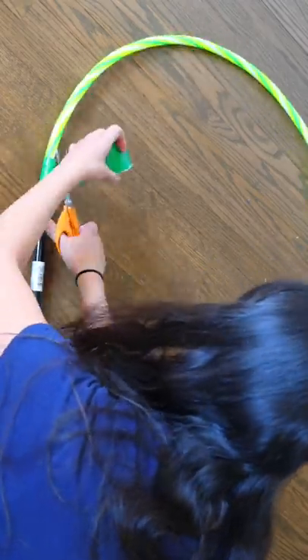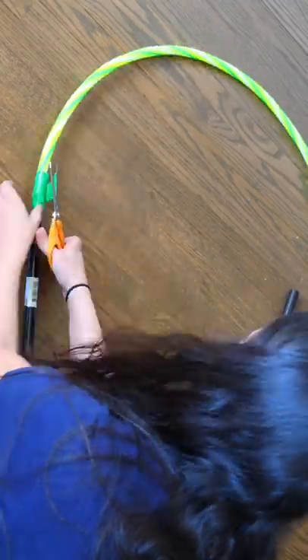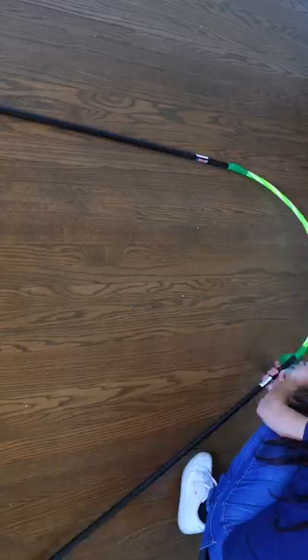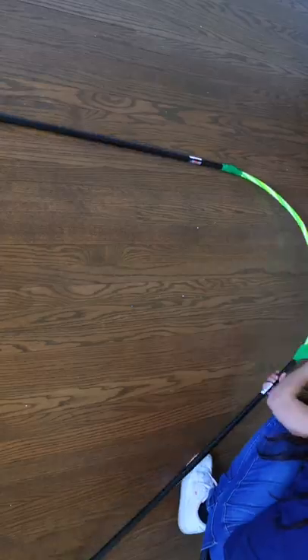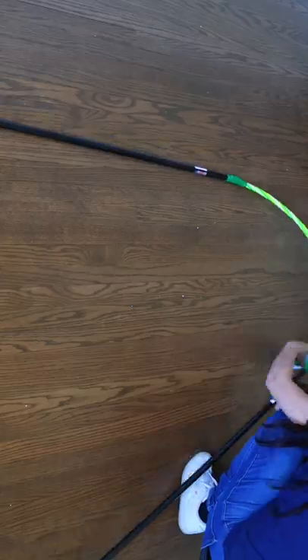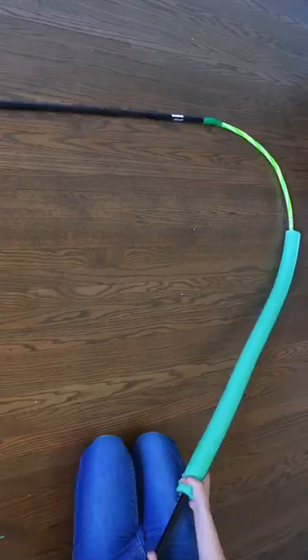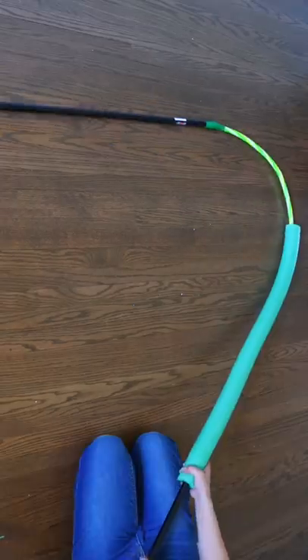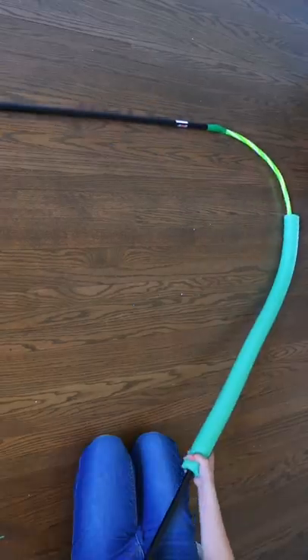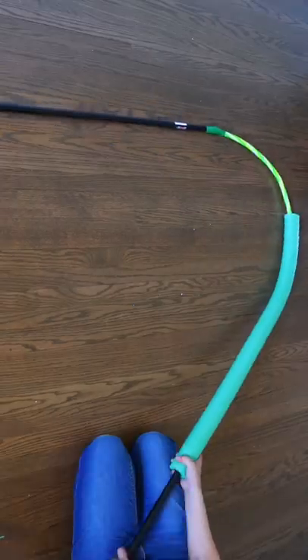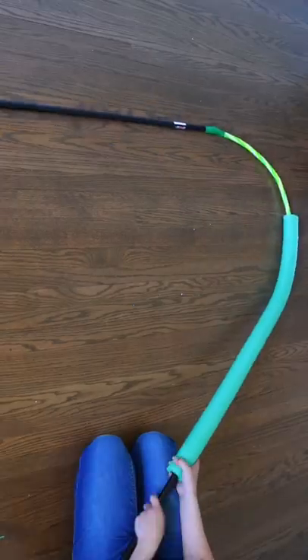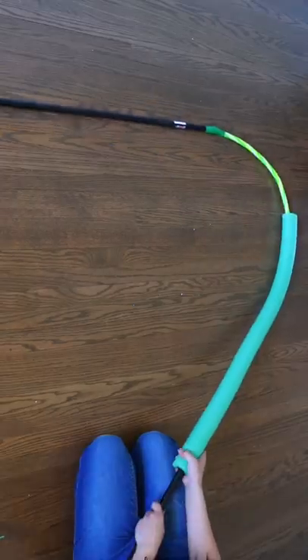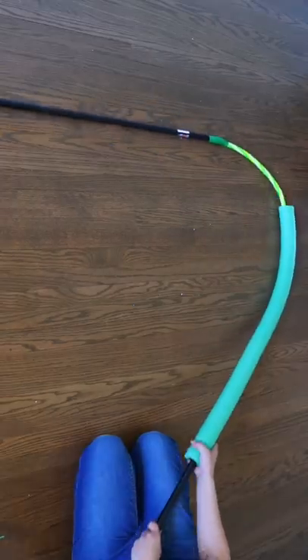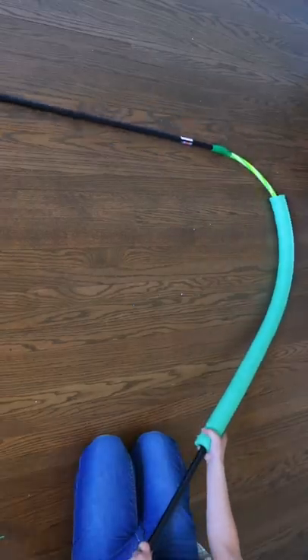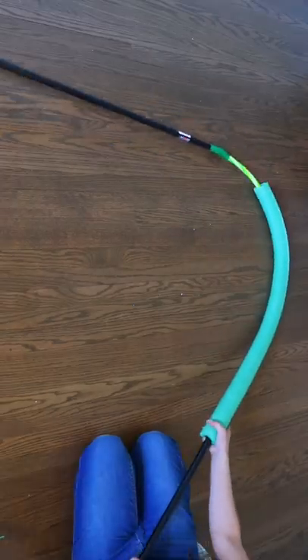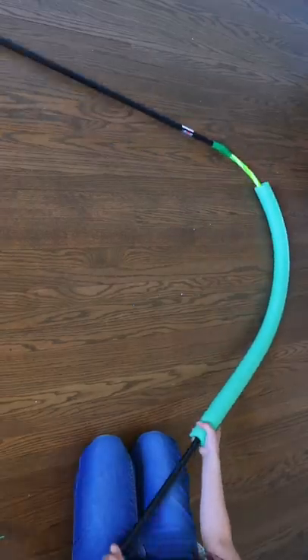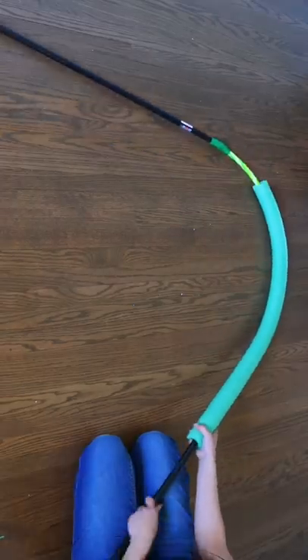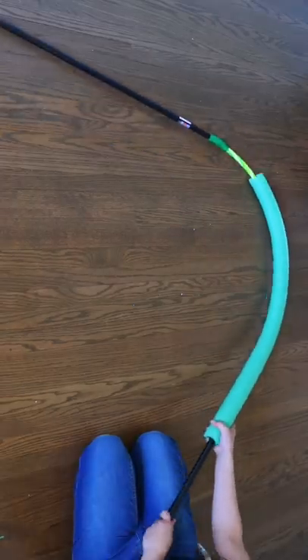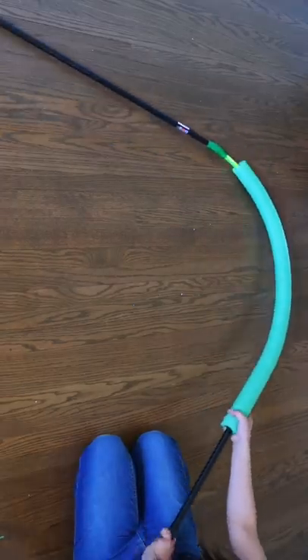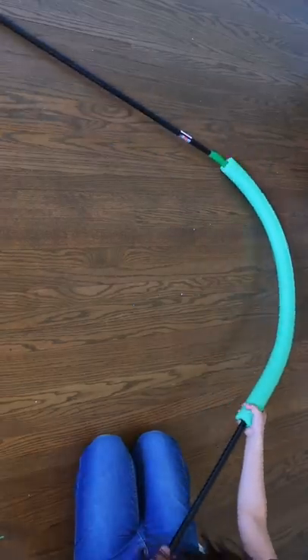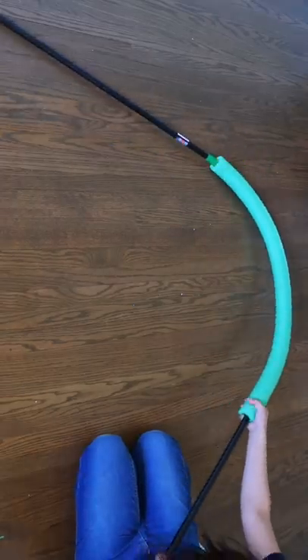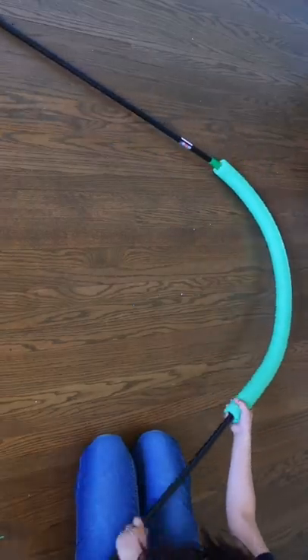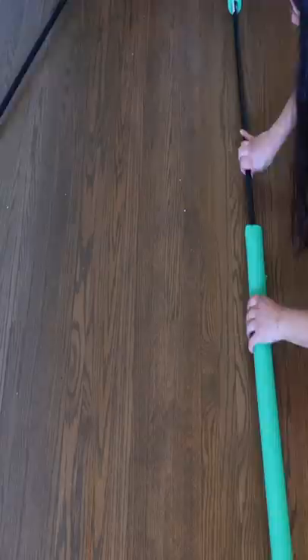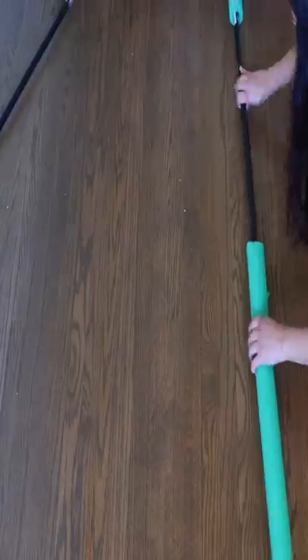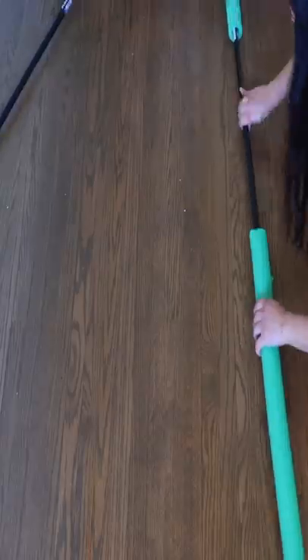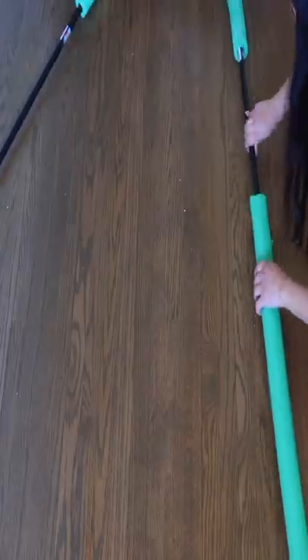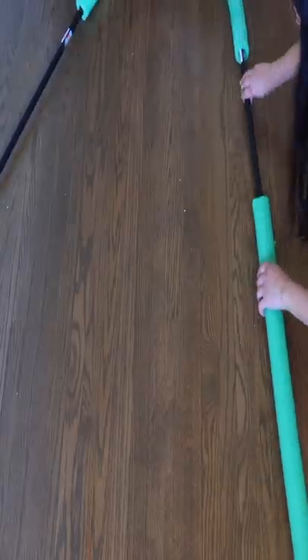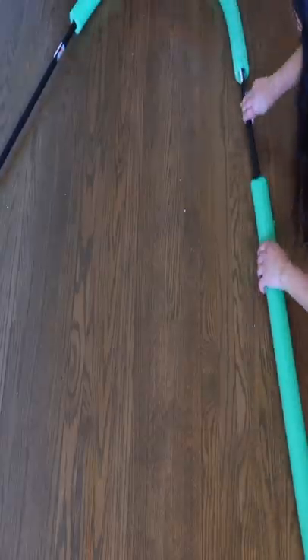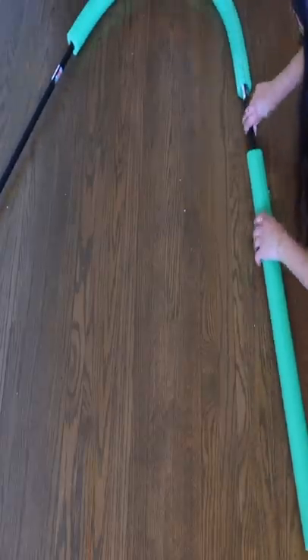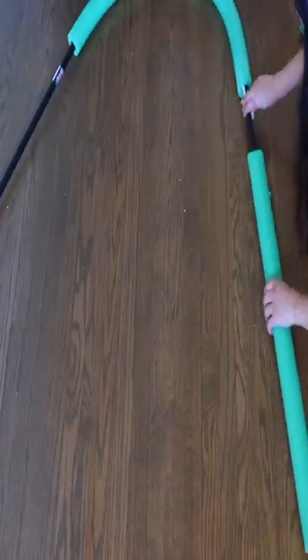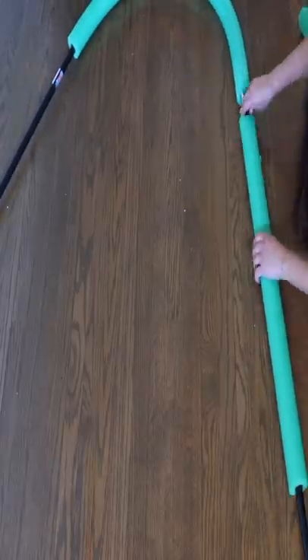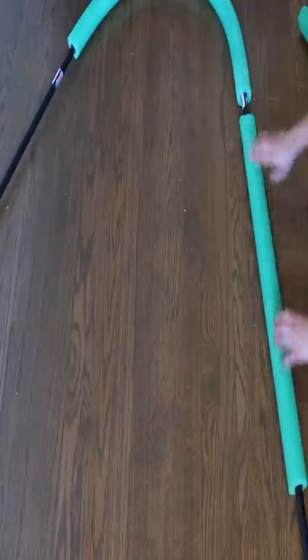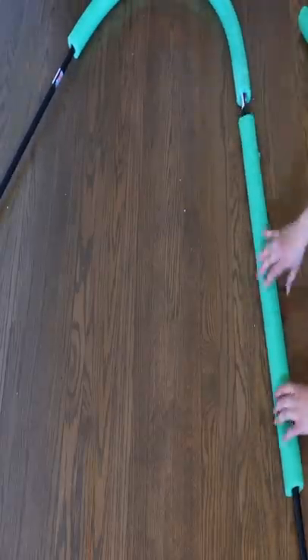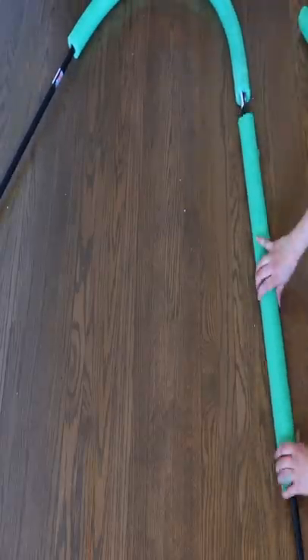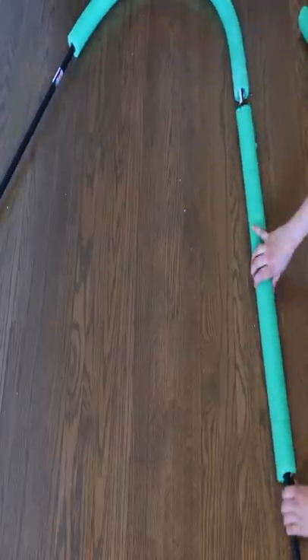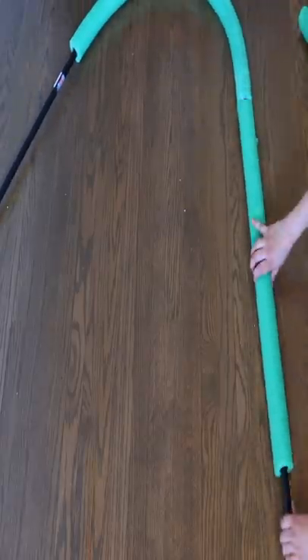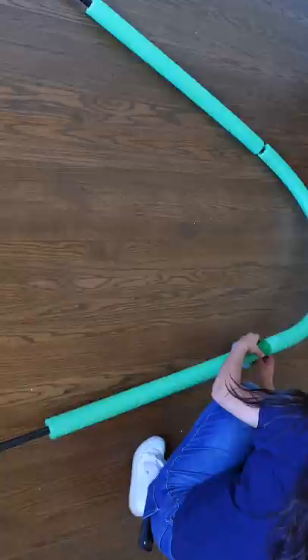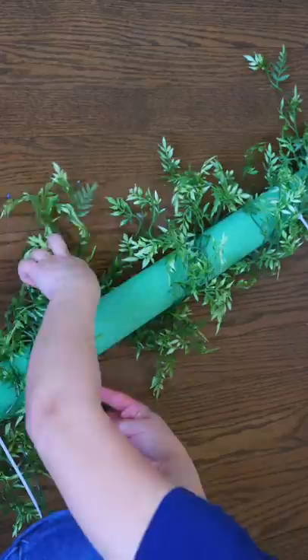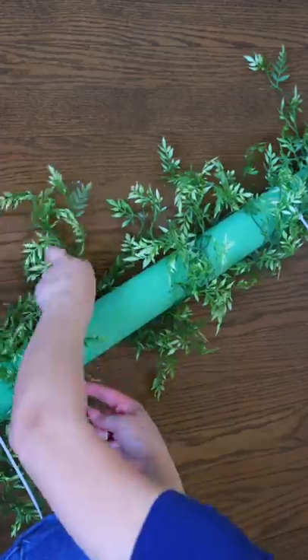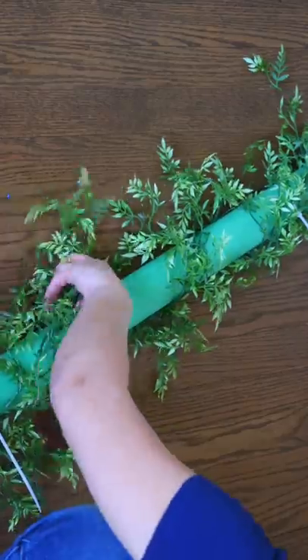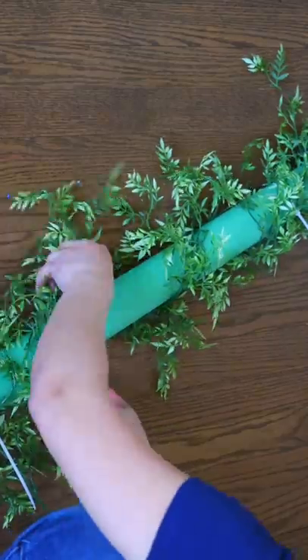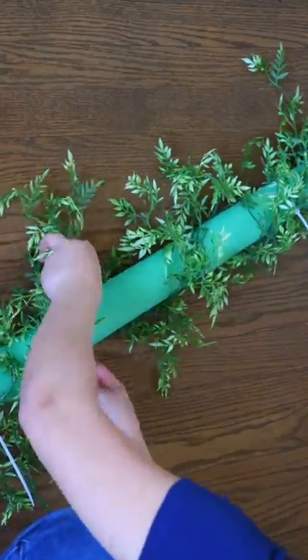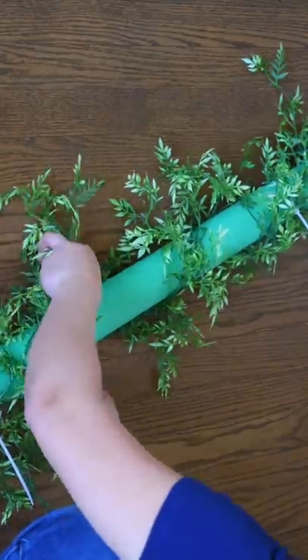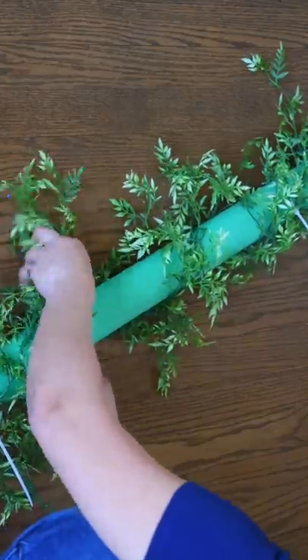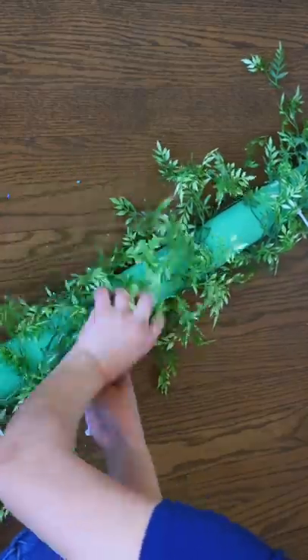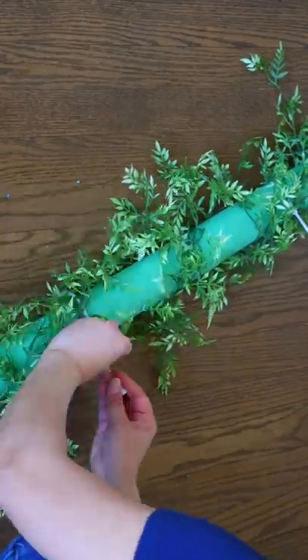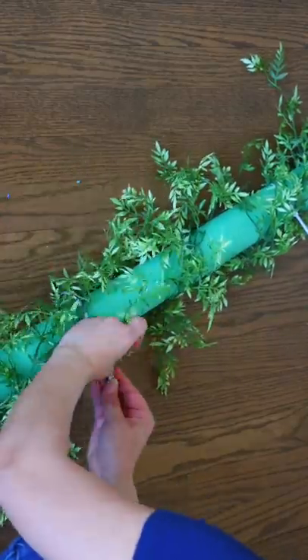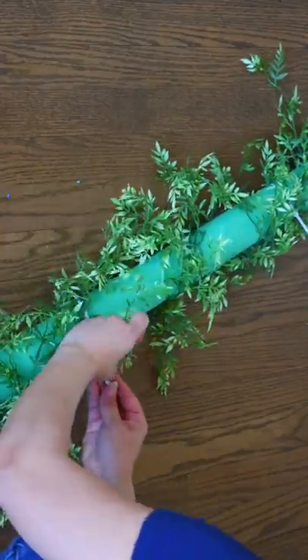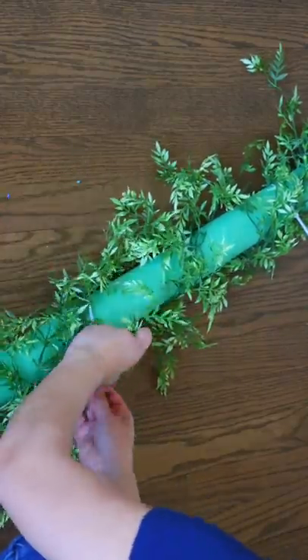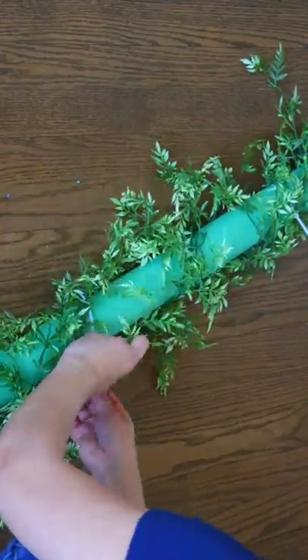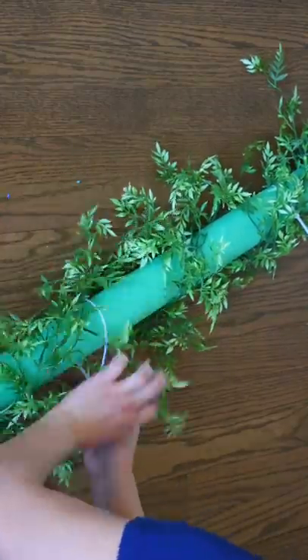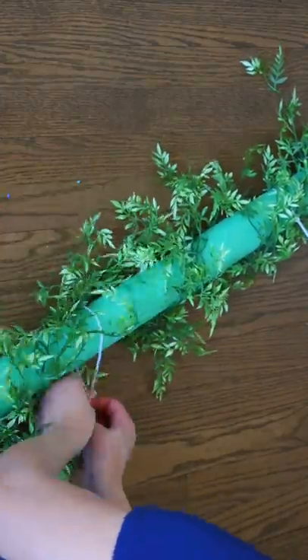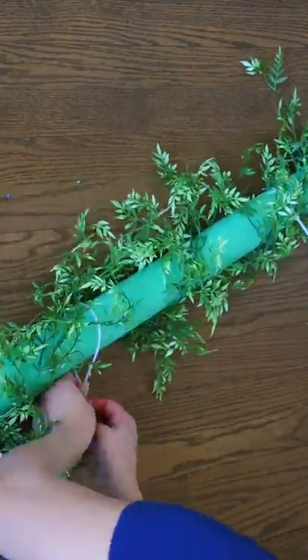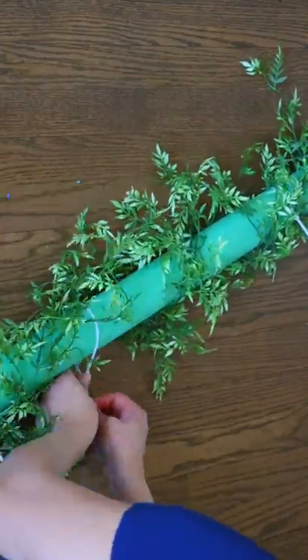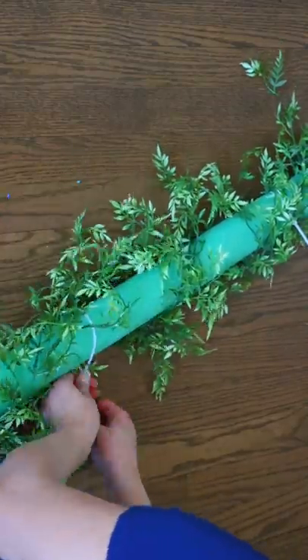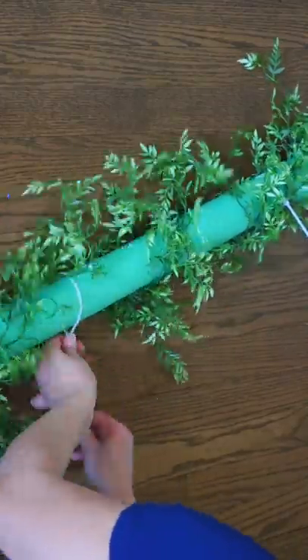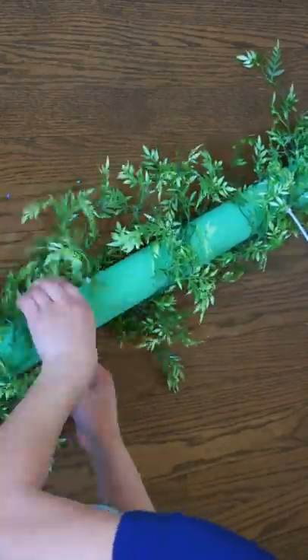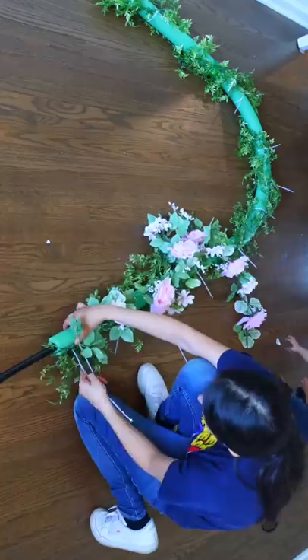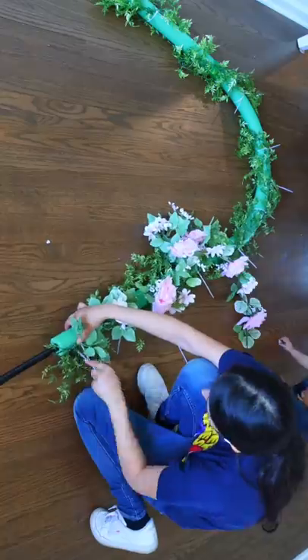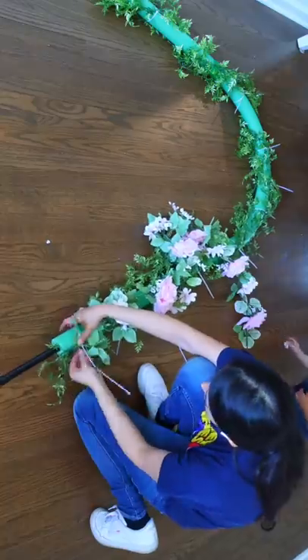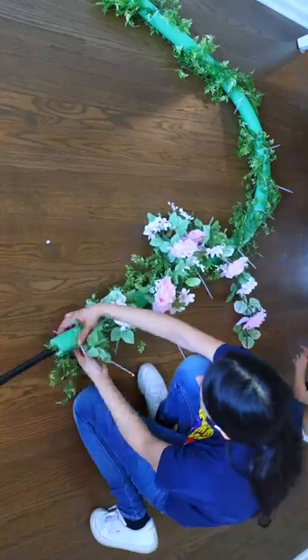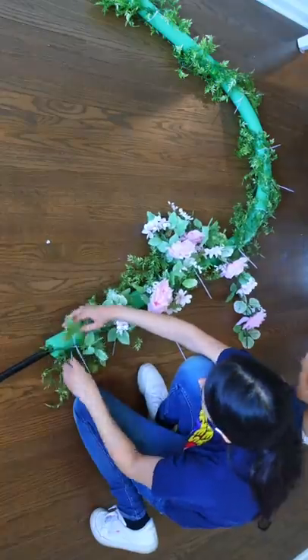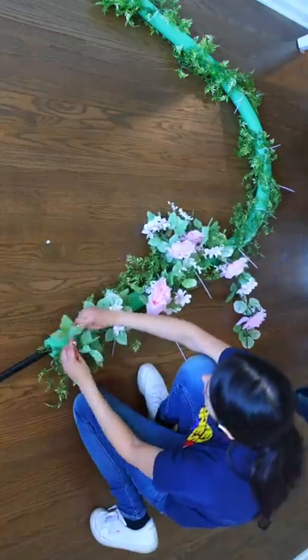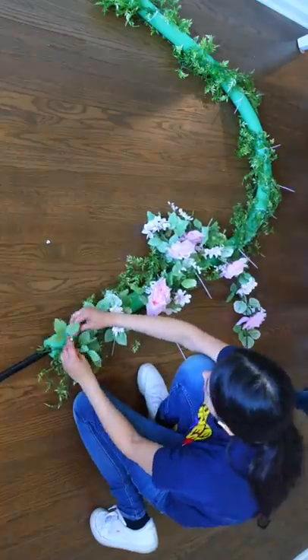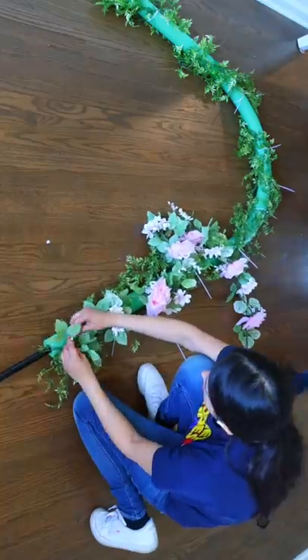Then you're going to get some pool noodles from Dollar Tree and cover these pieces up with the pool noodles. Add some greenery. I used zip ties to attach my greenery.